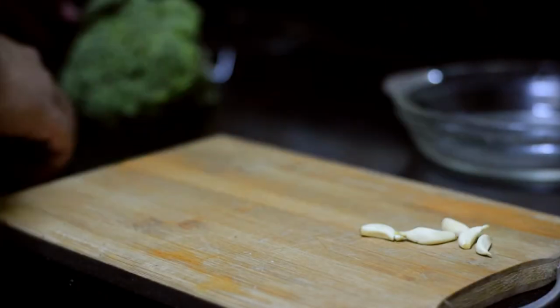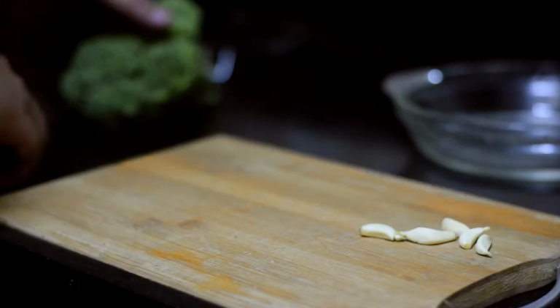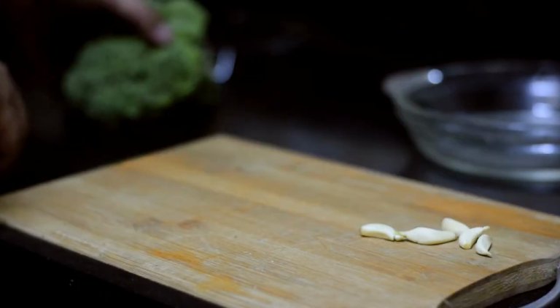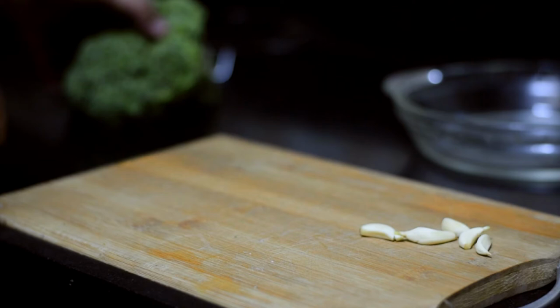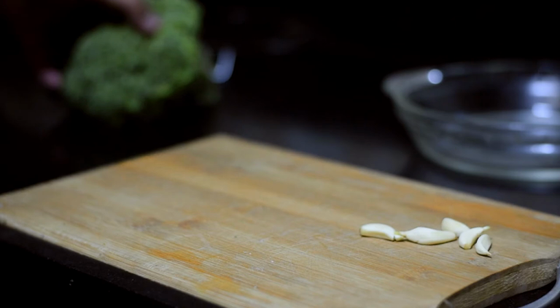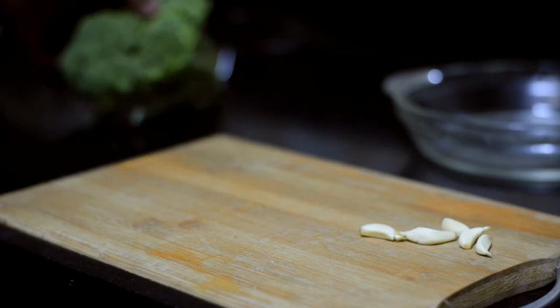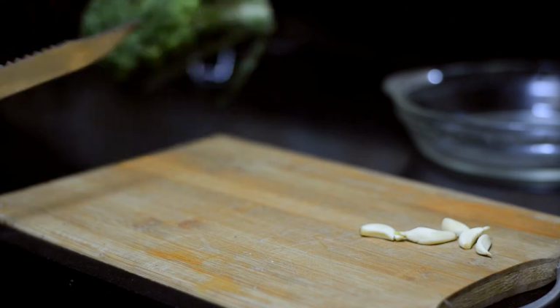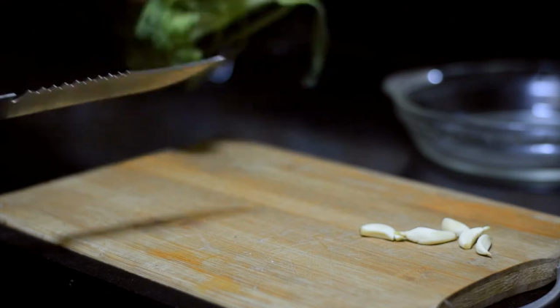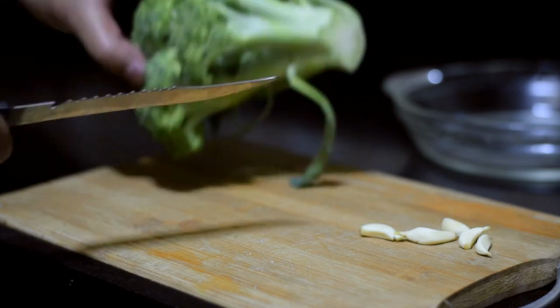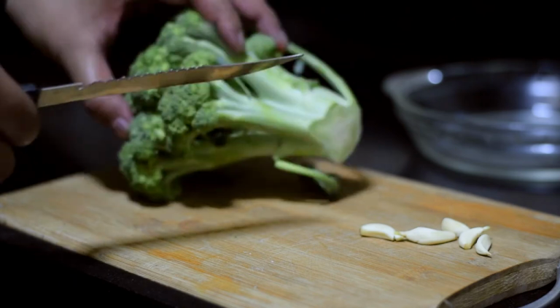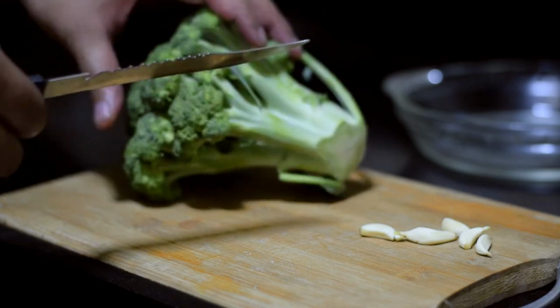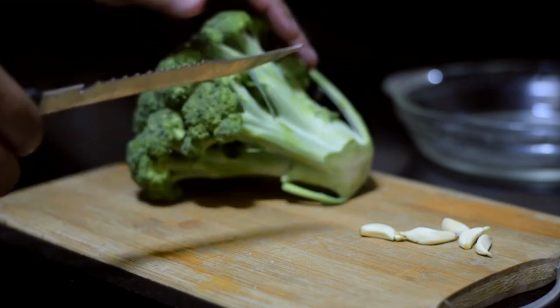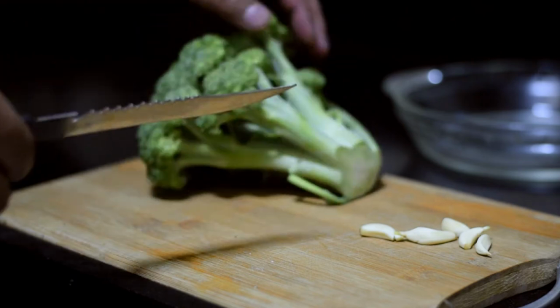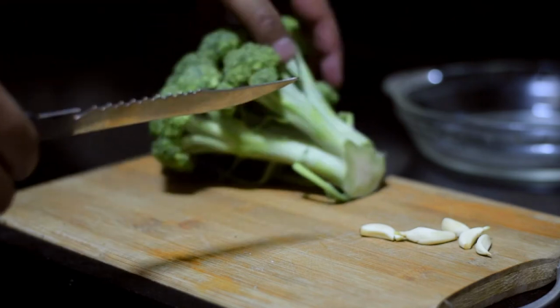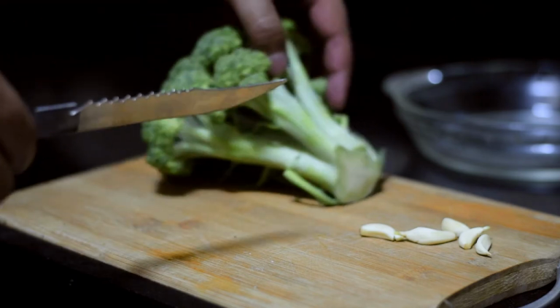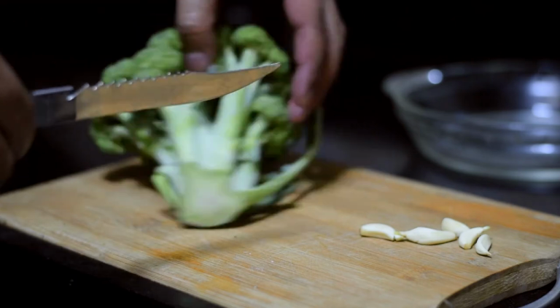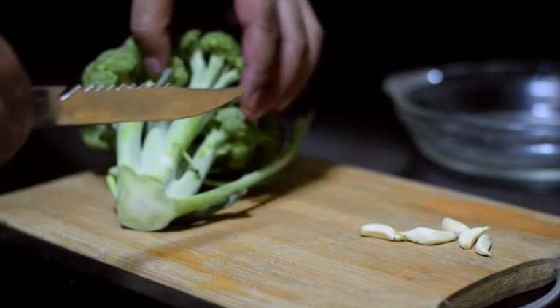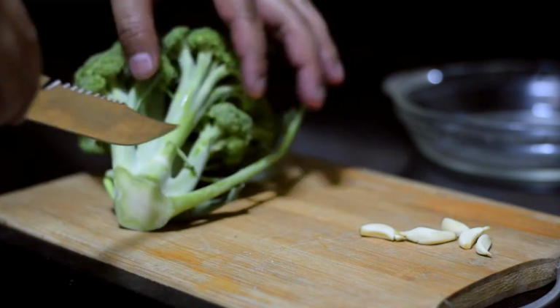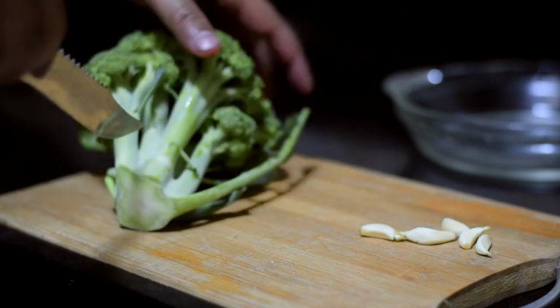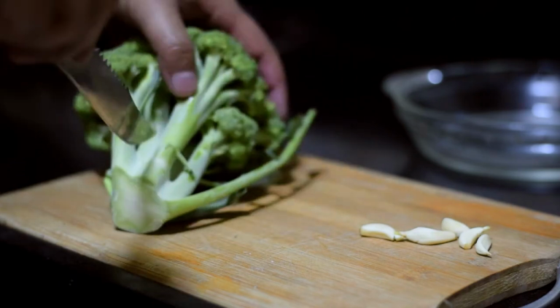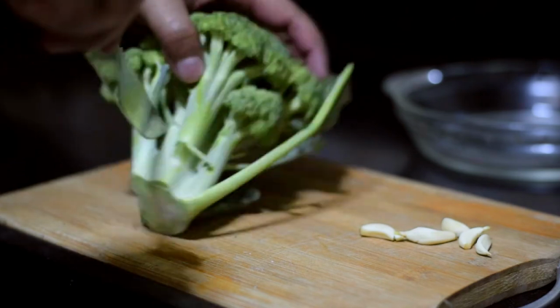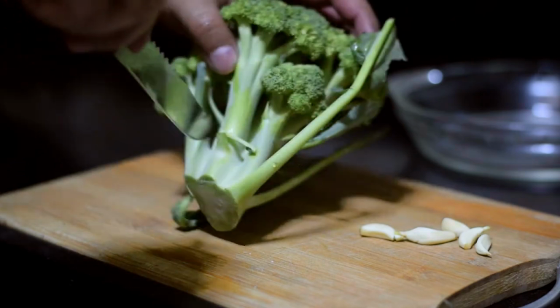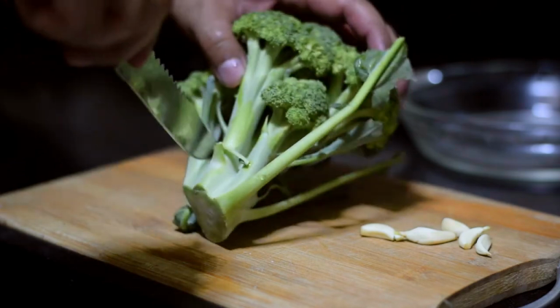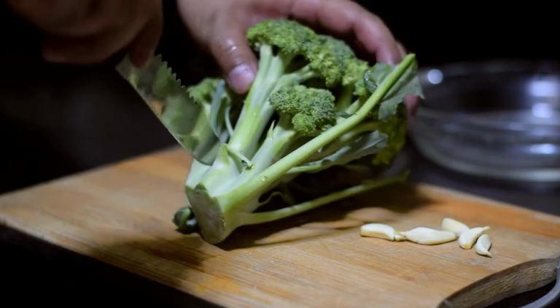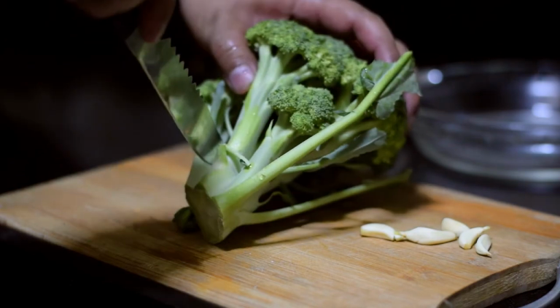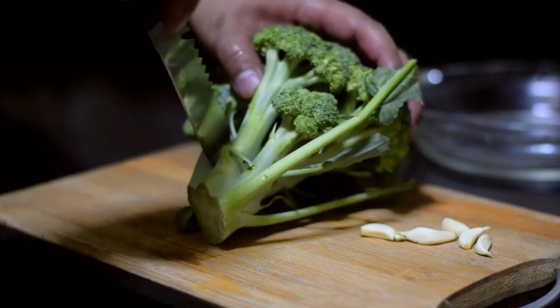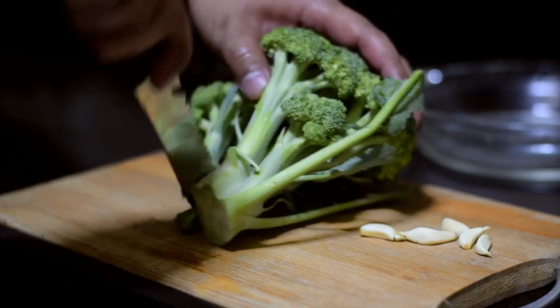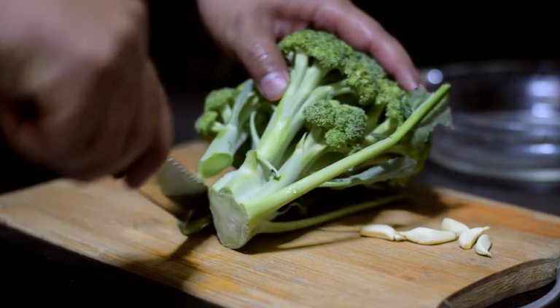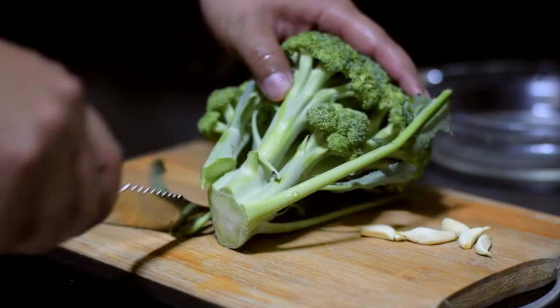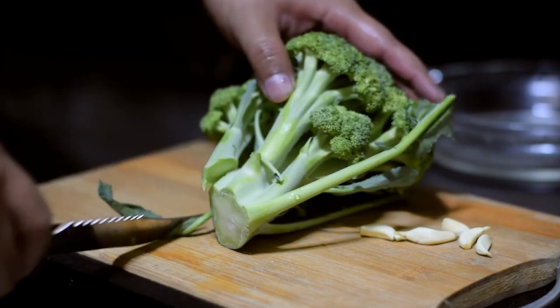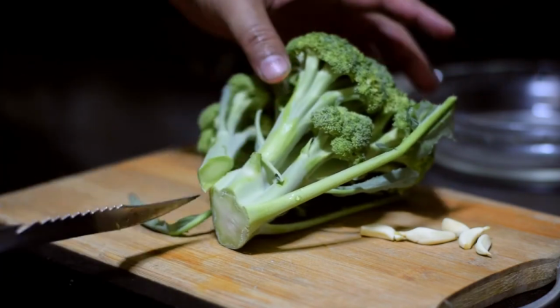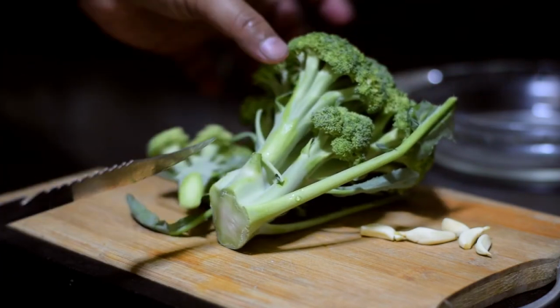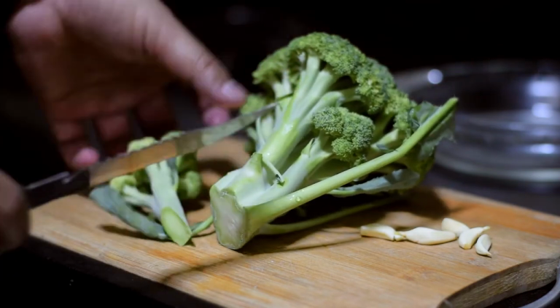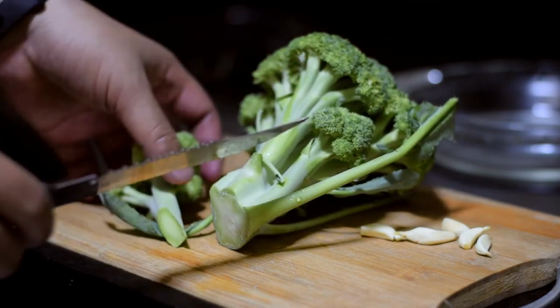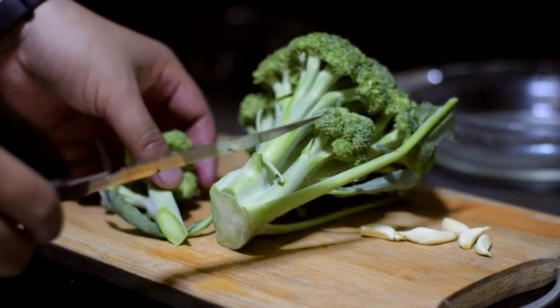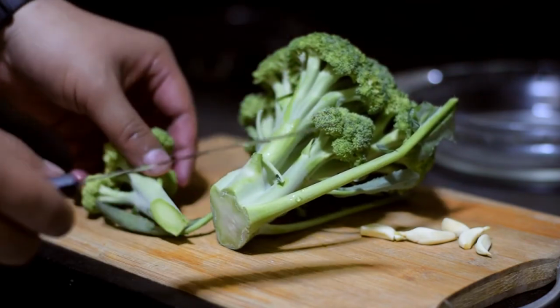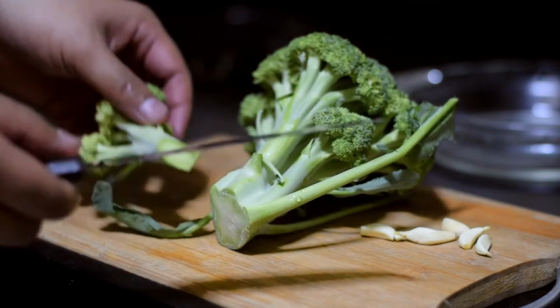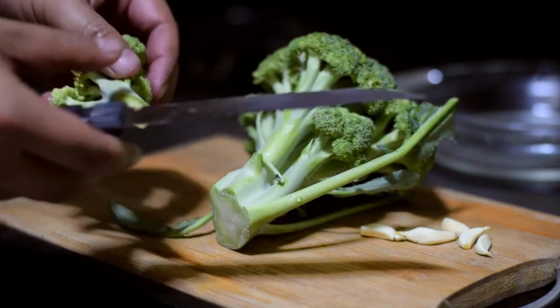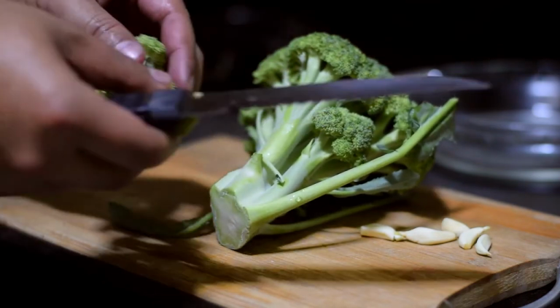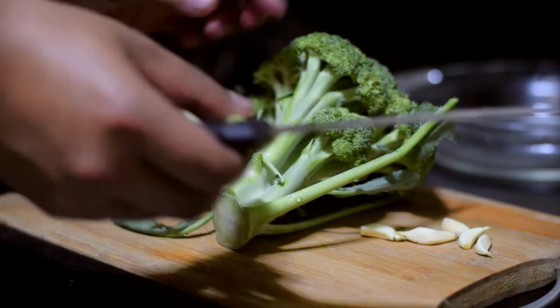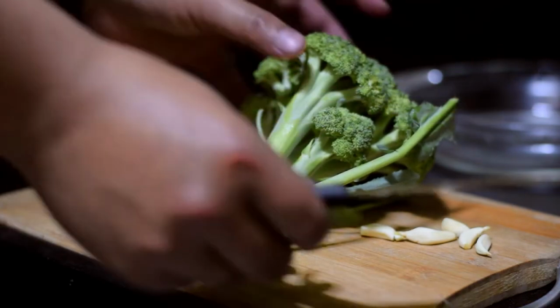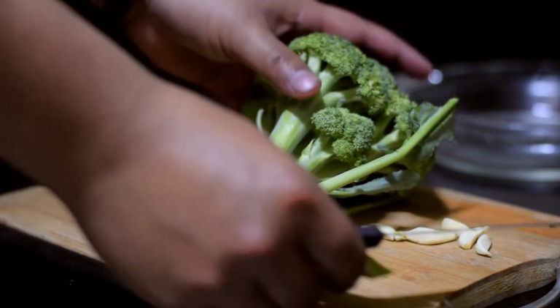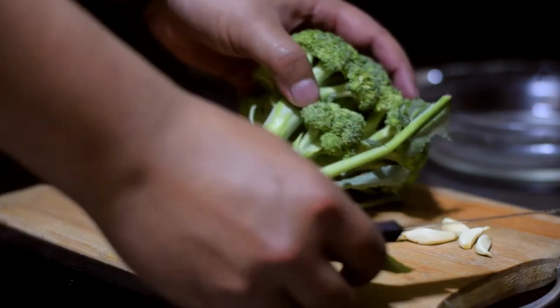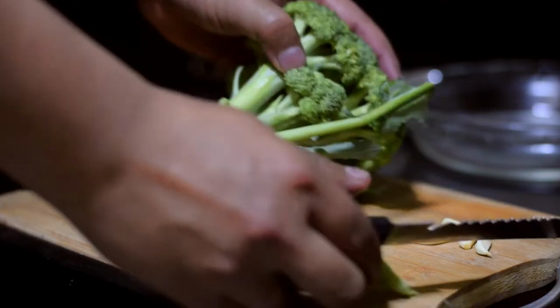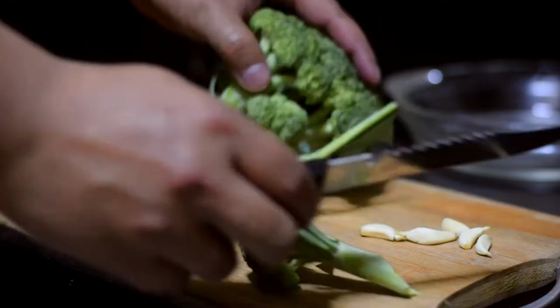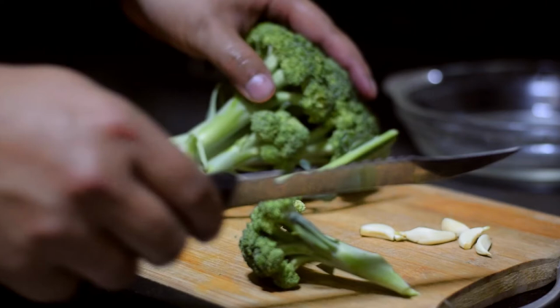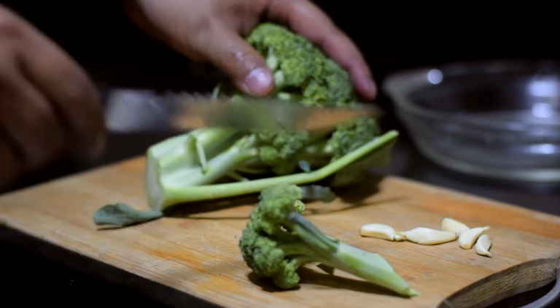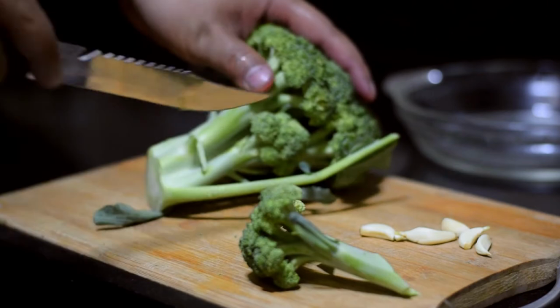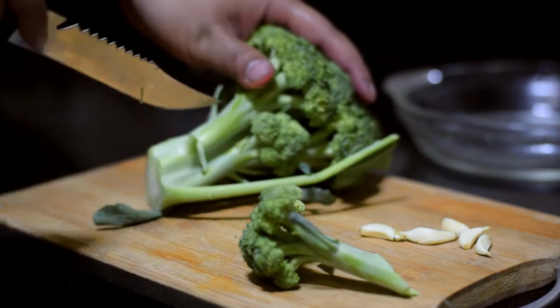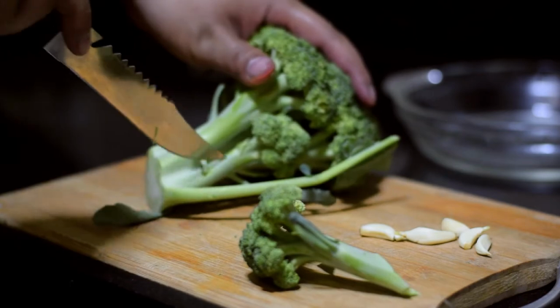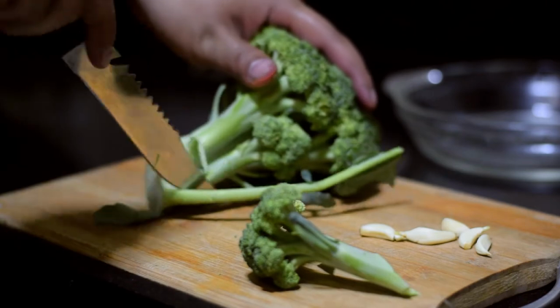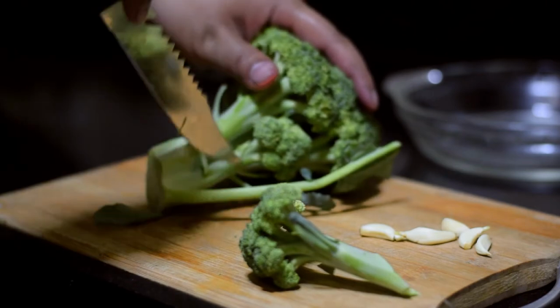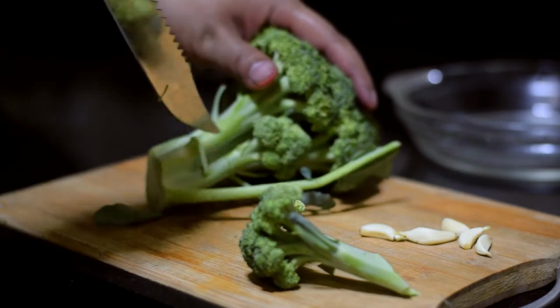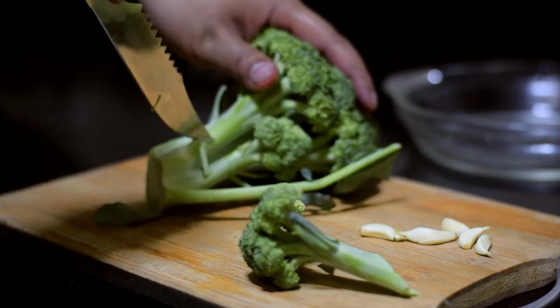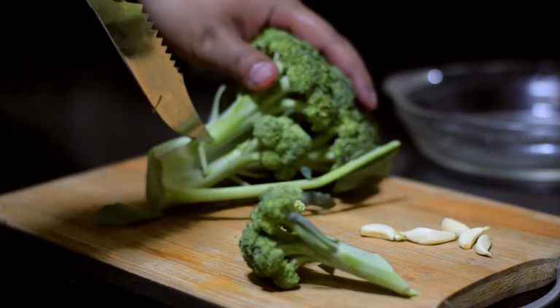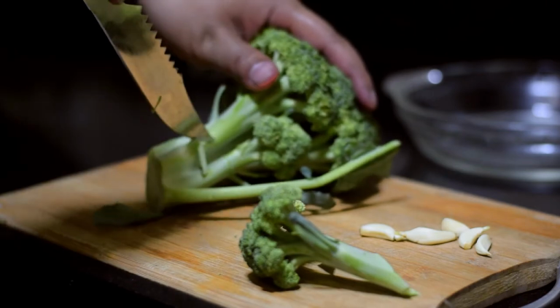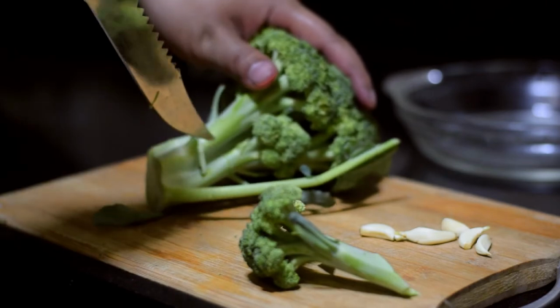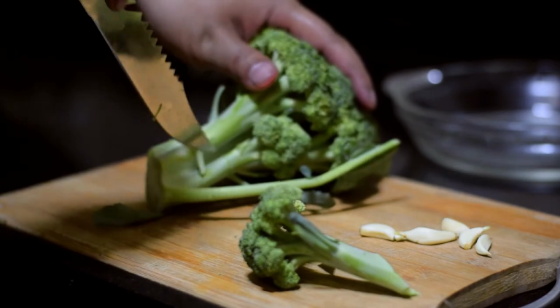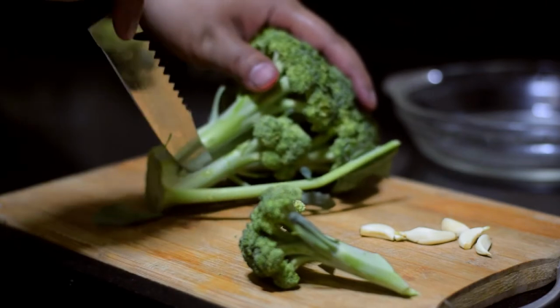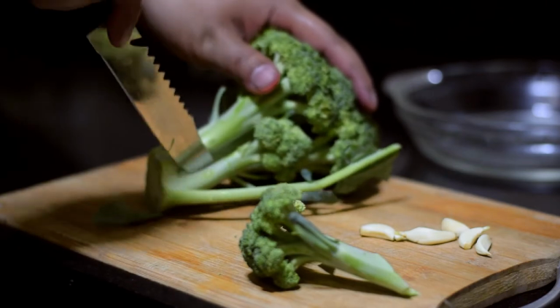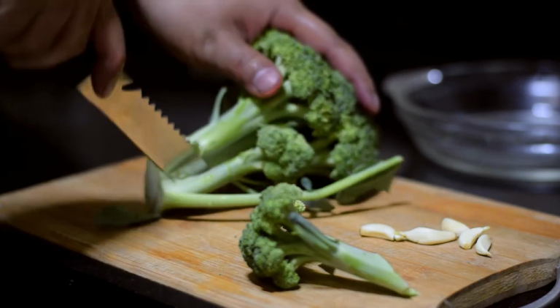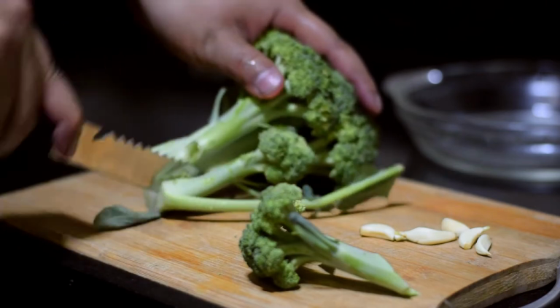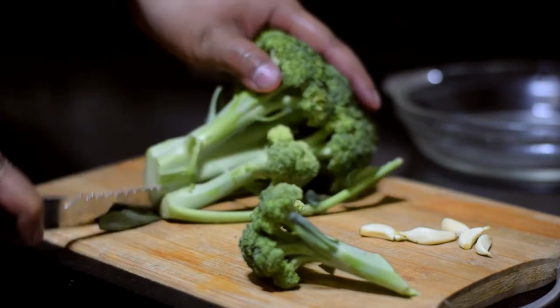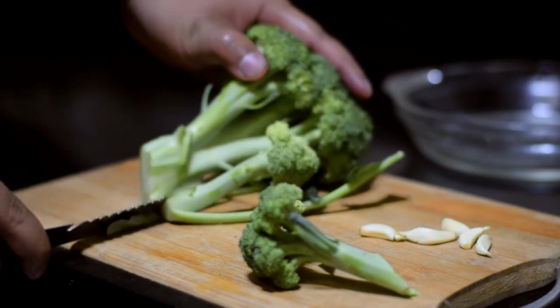I will add salt and broccoli. Broccoli is very healthy.